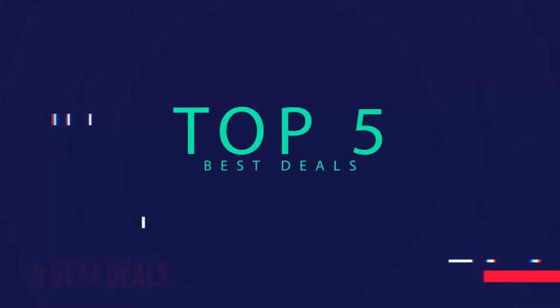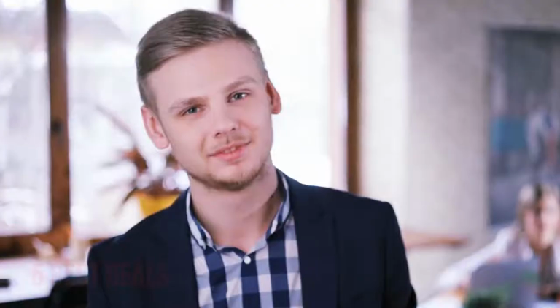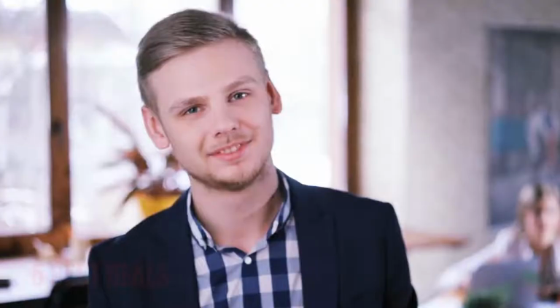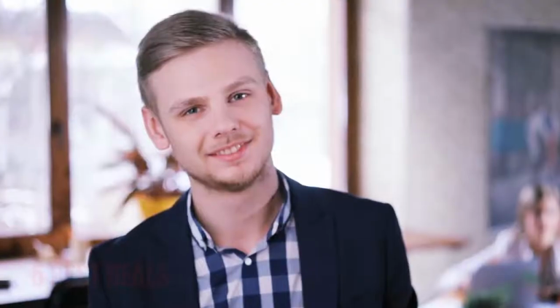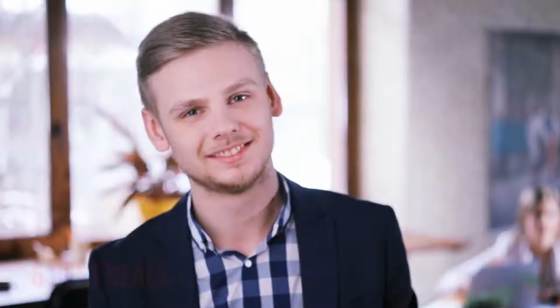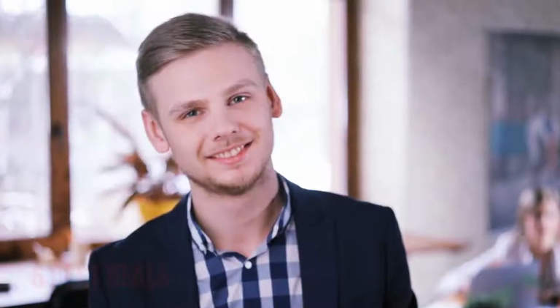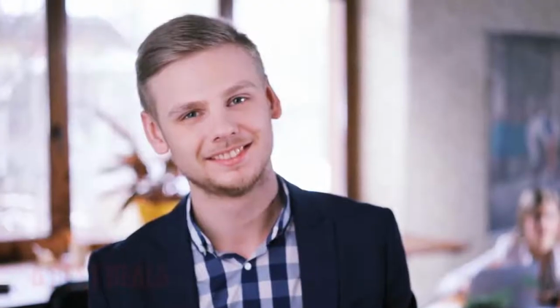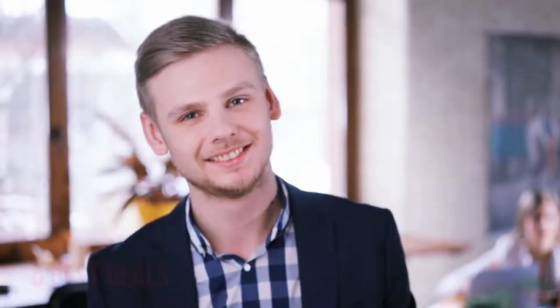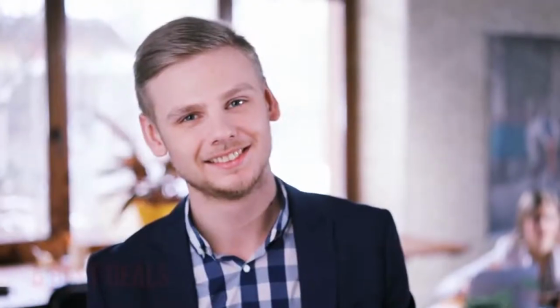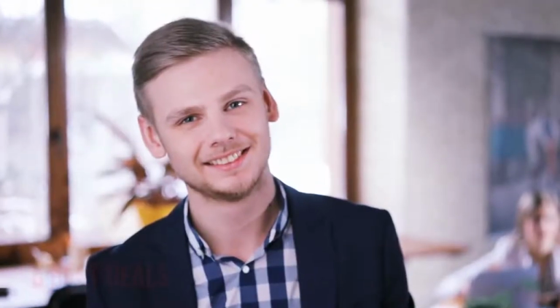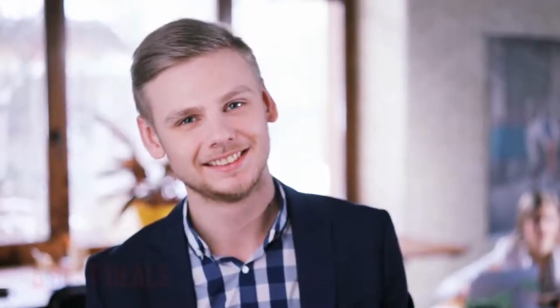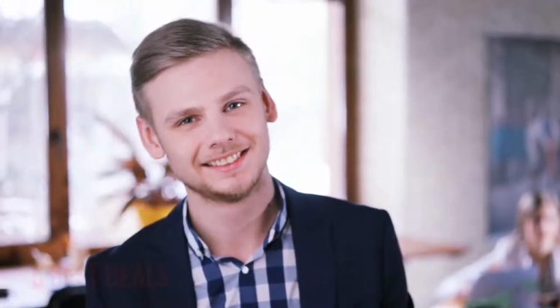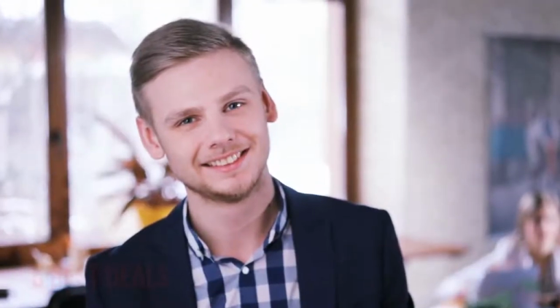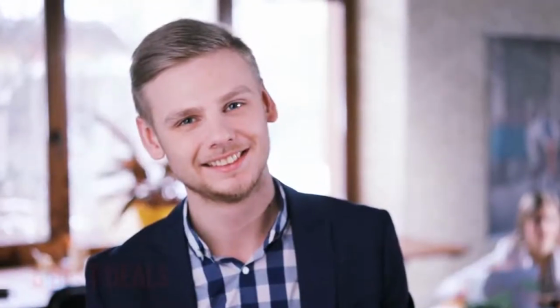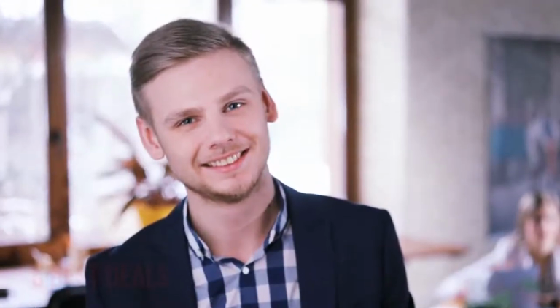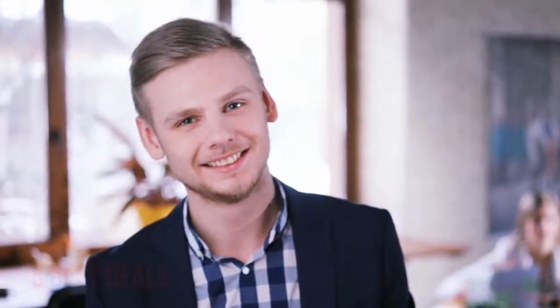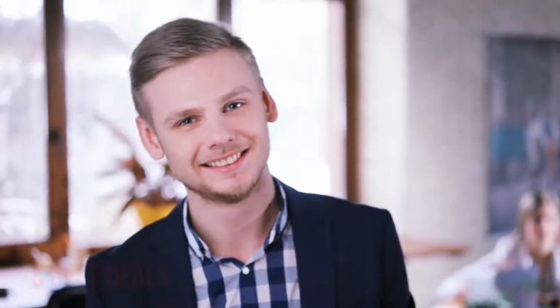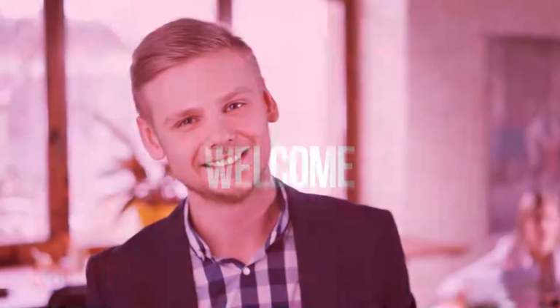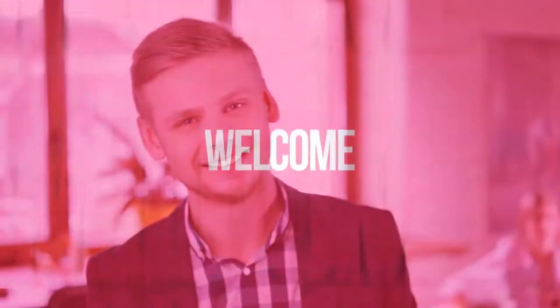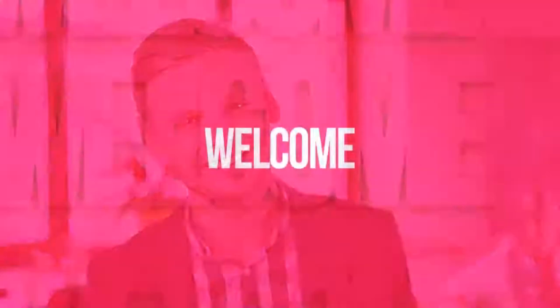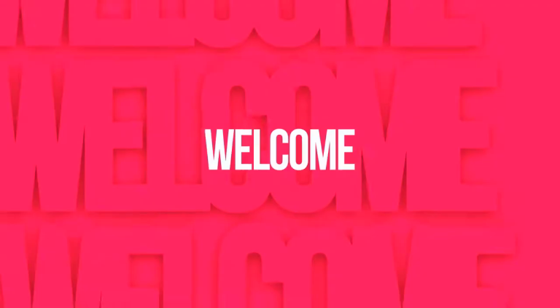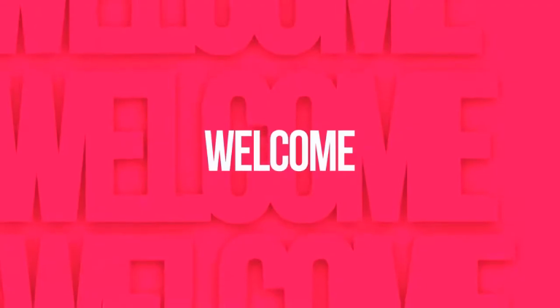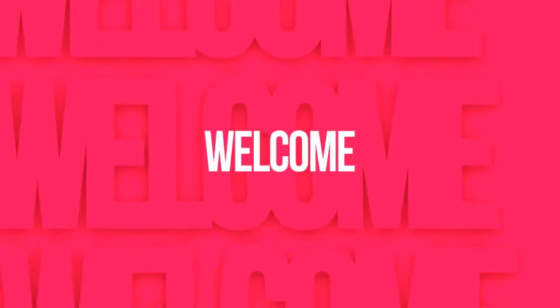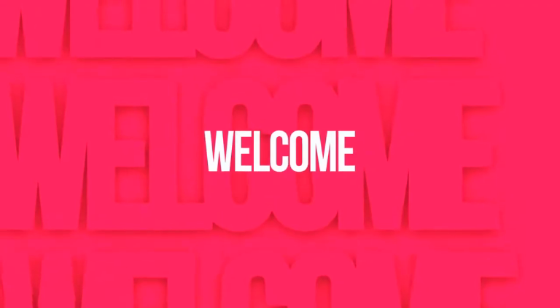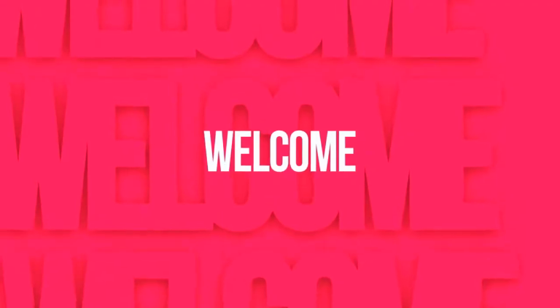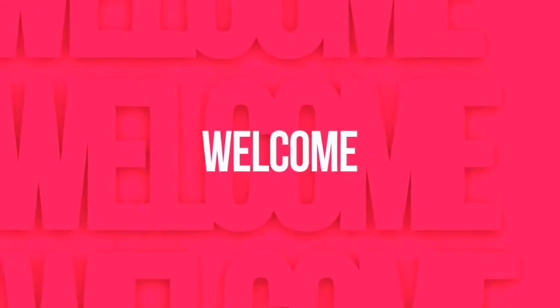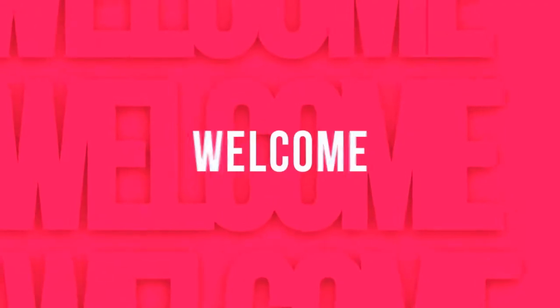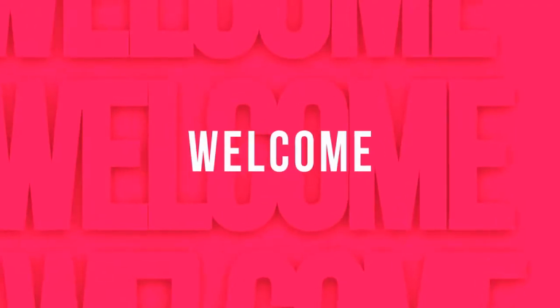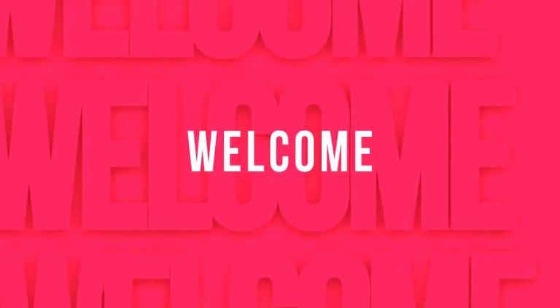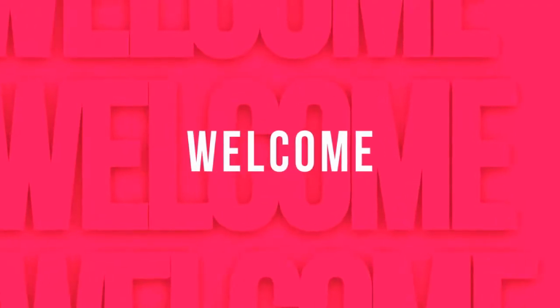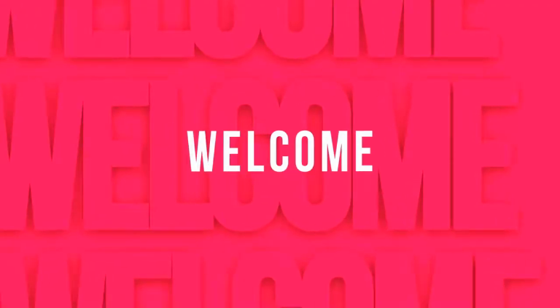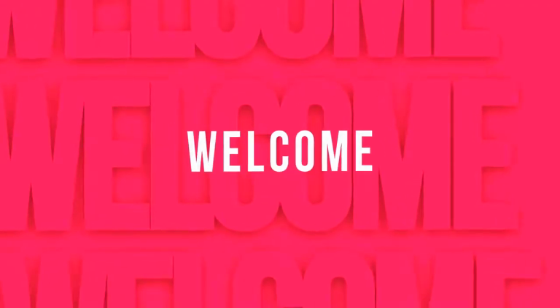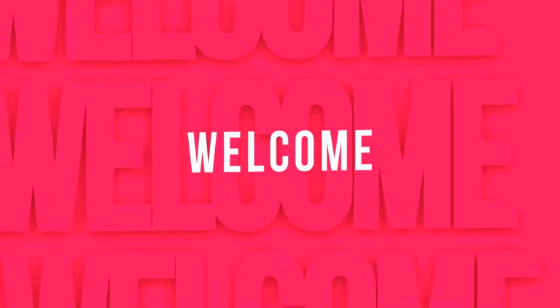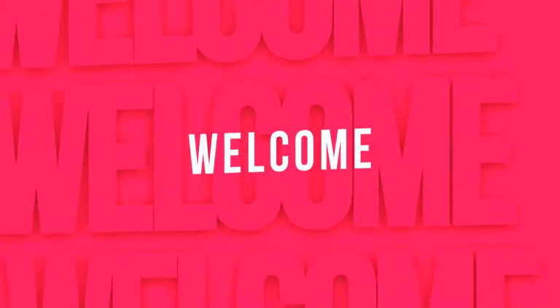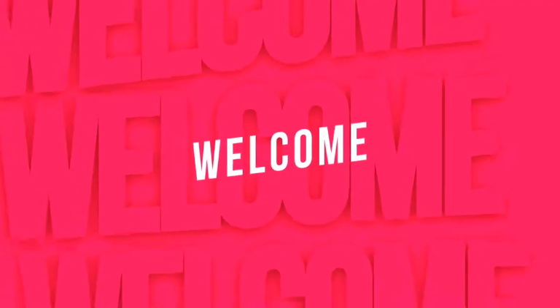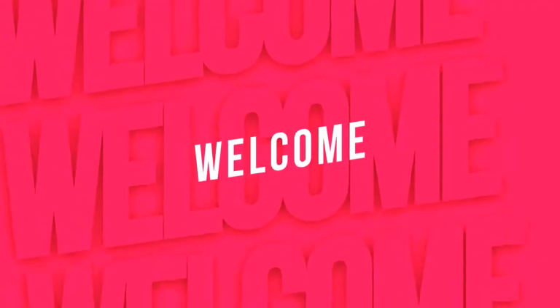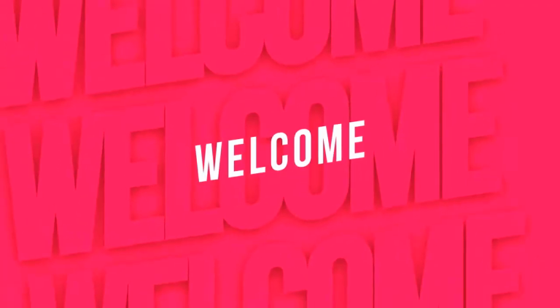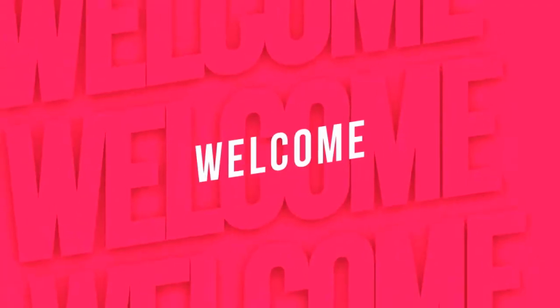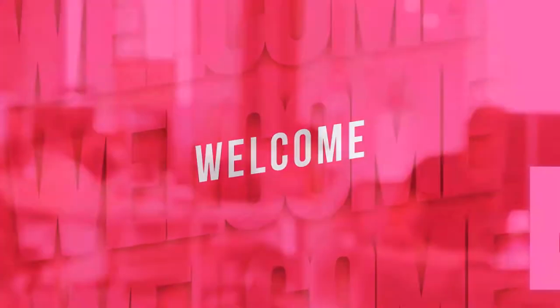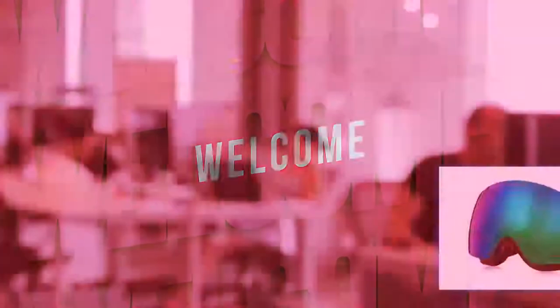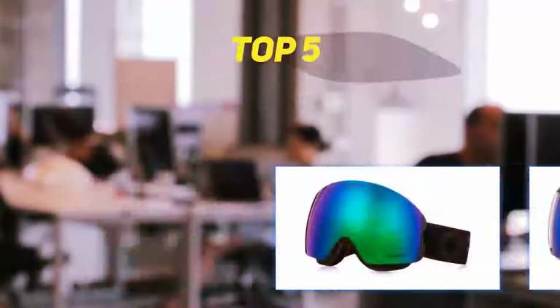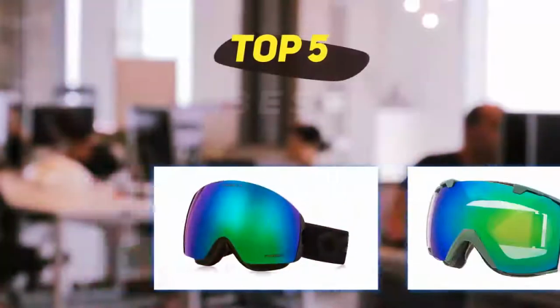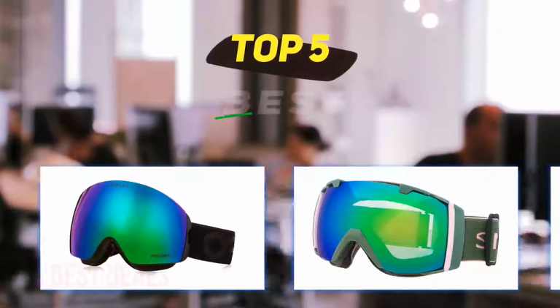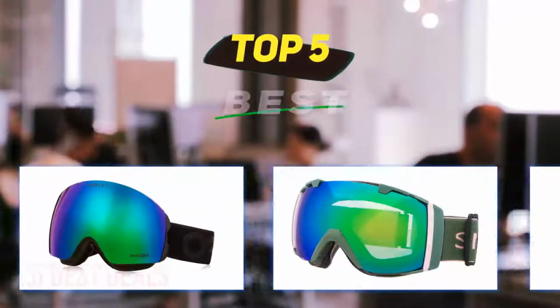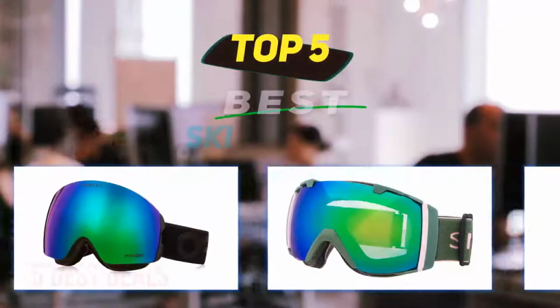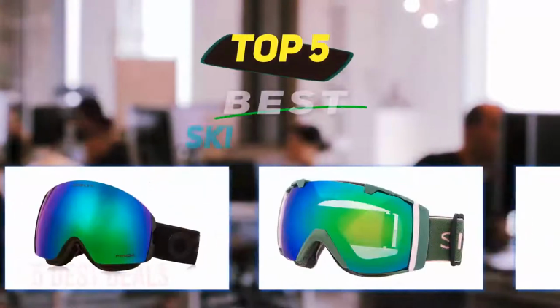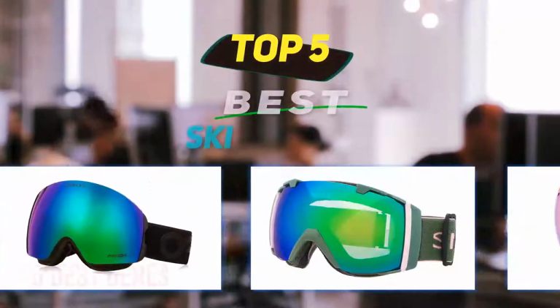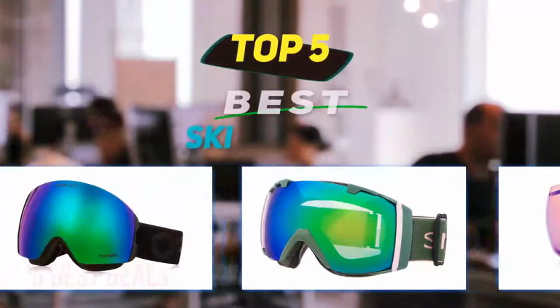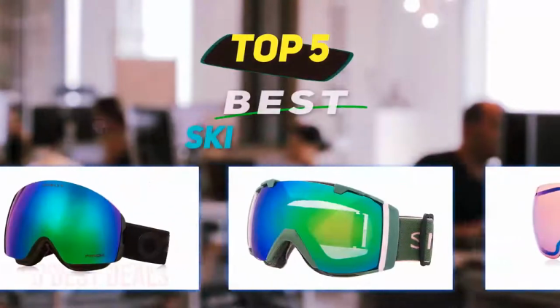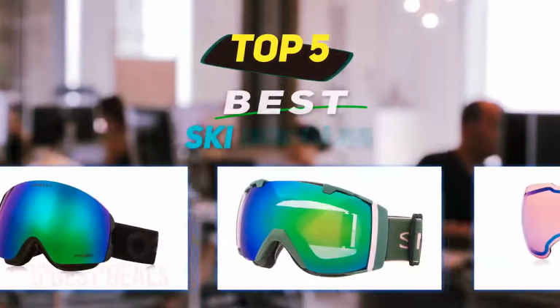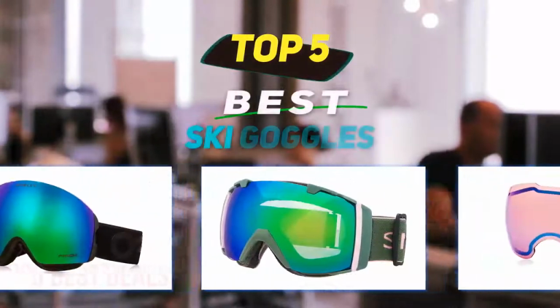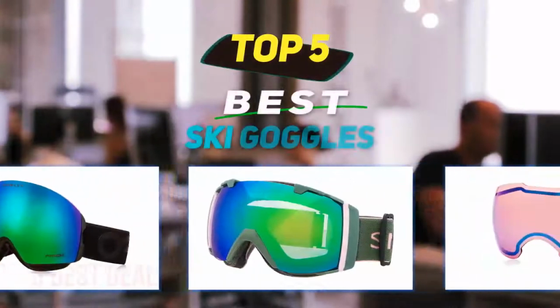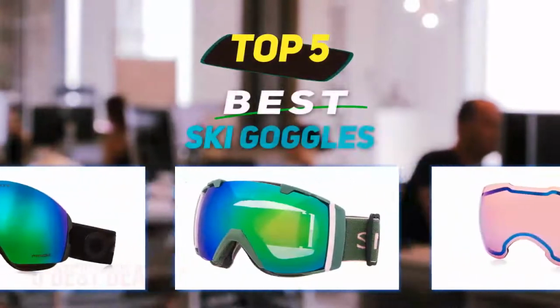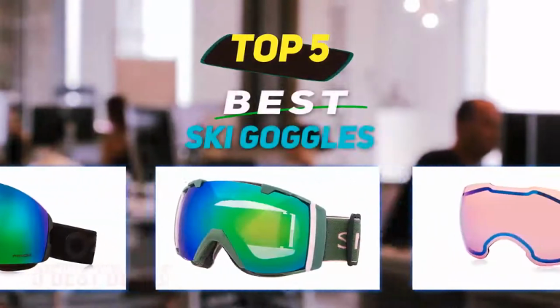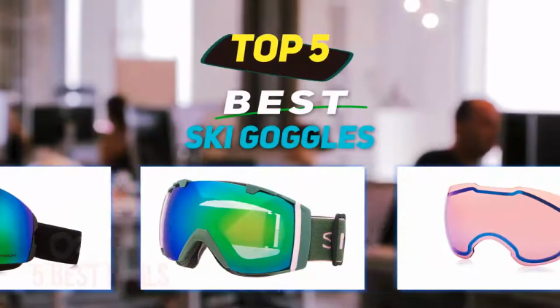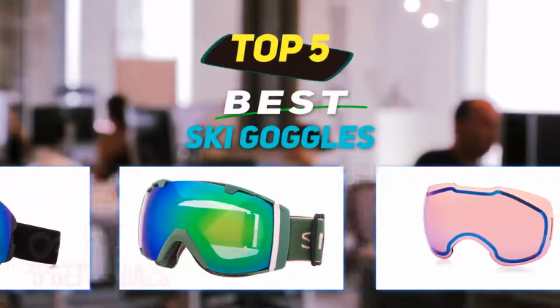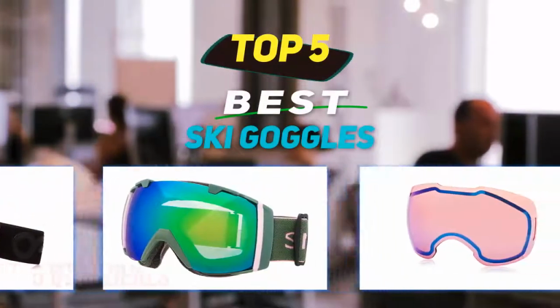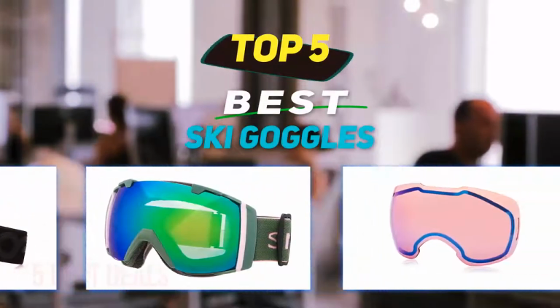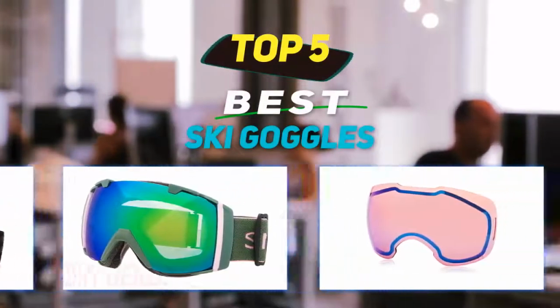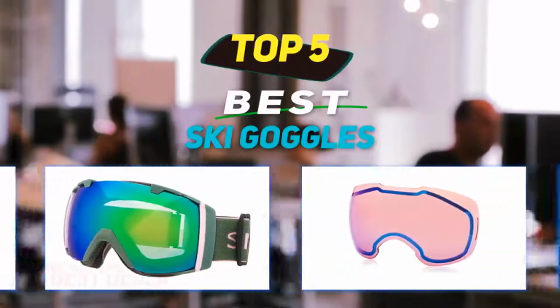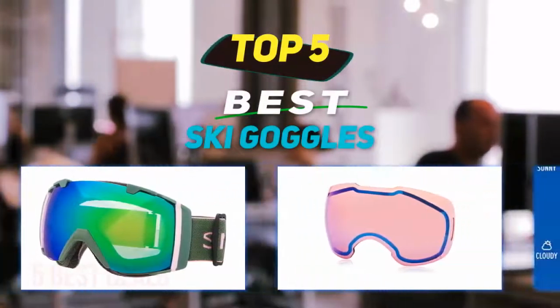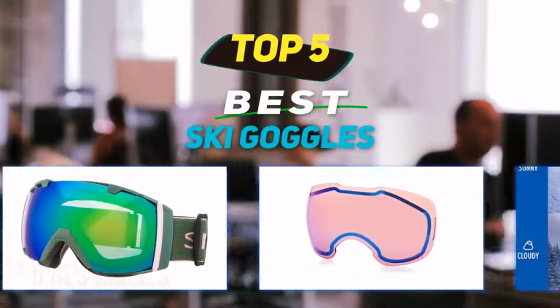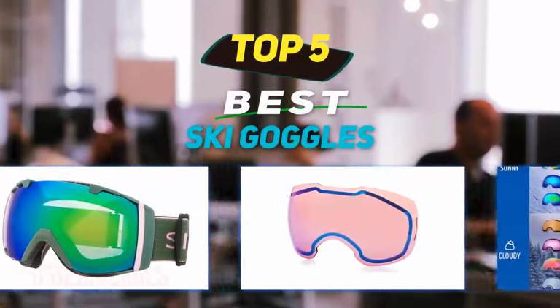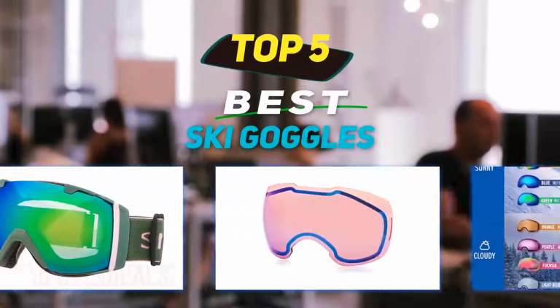Hey guys, welcome back to my channel. In this video I'm gonna talk about the top 5 best ski goggles.